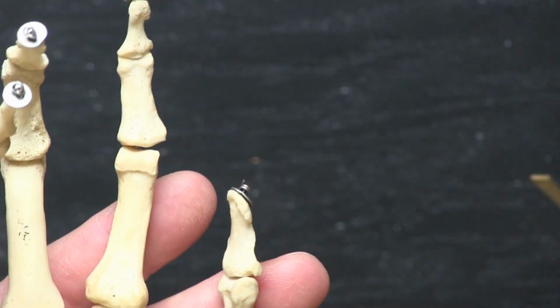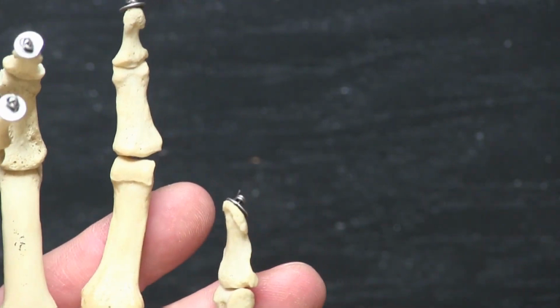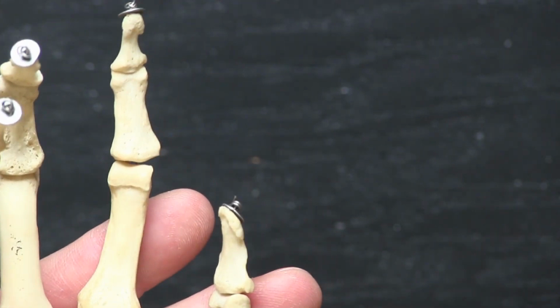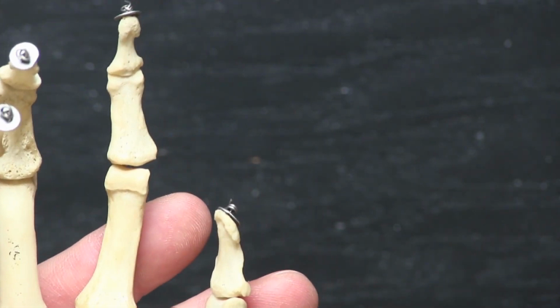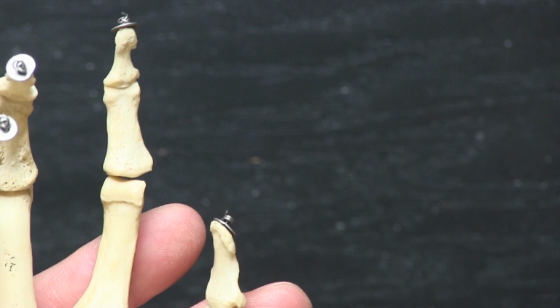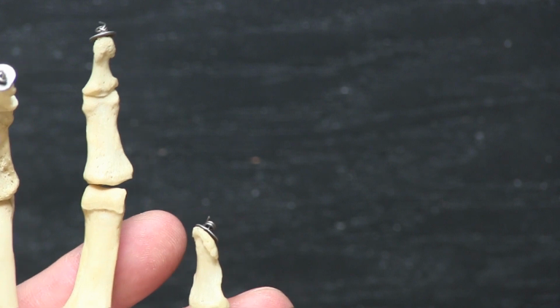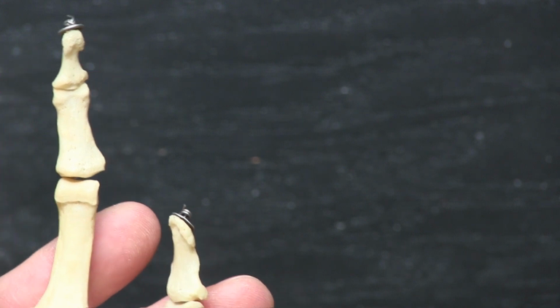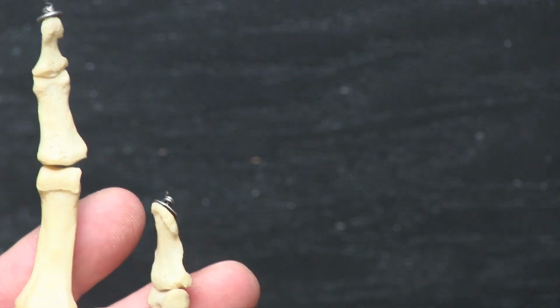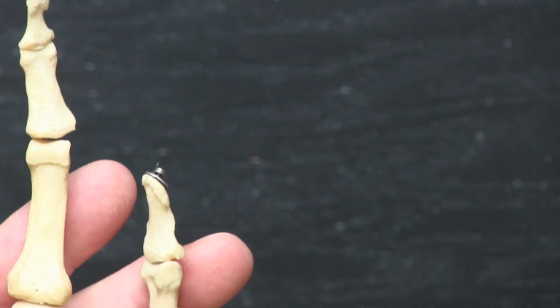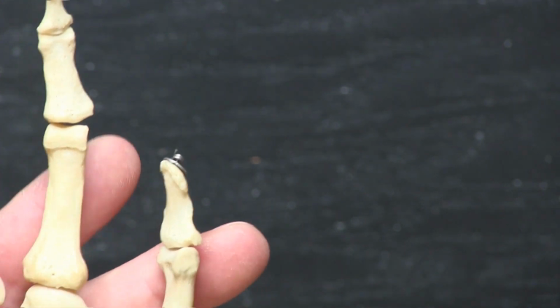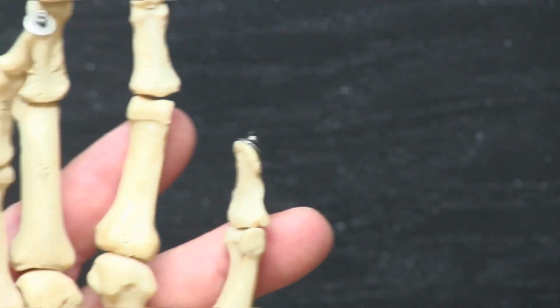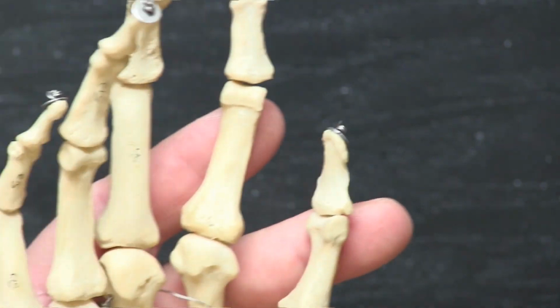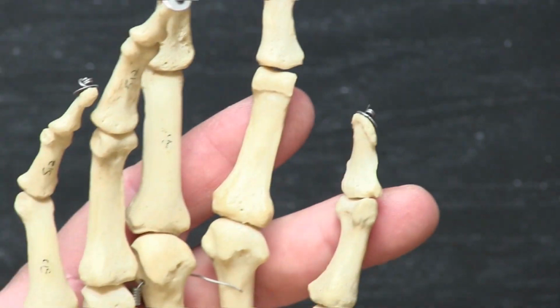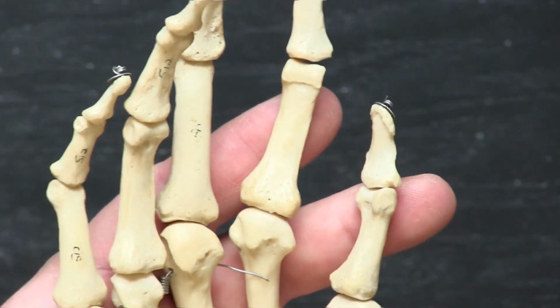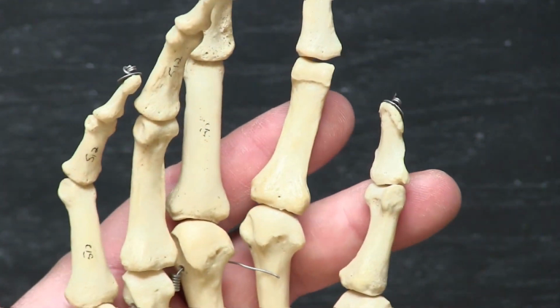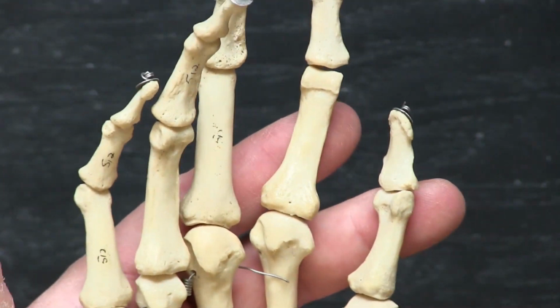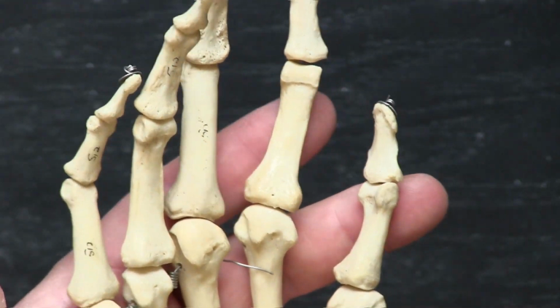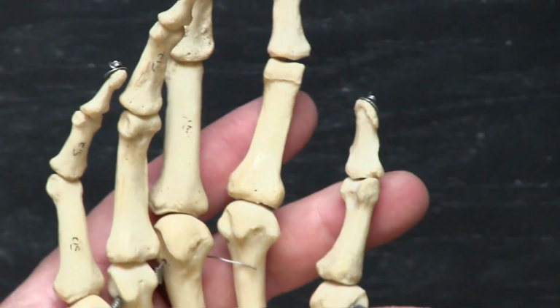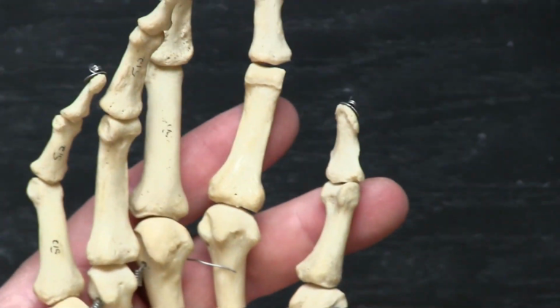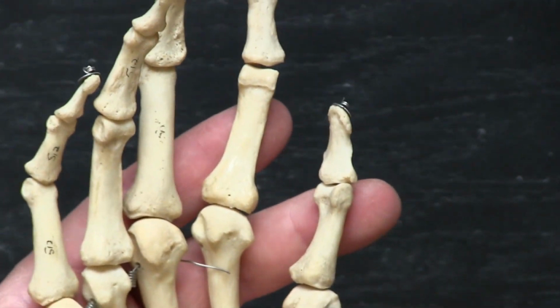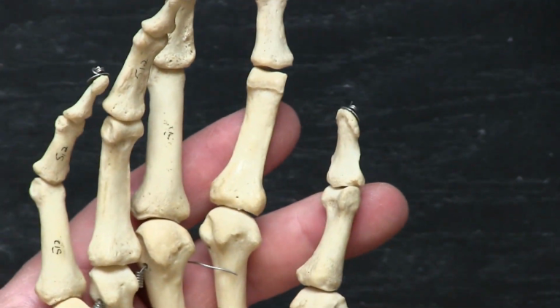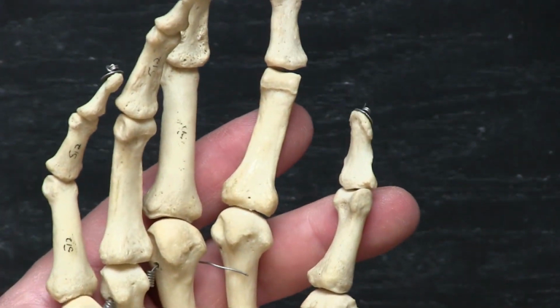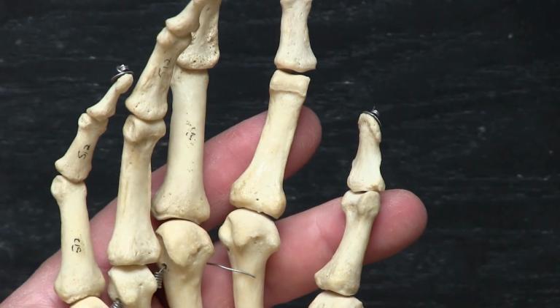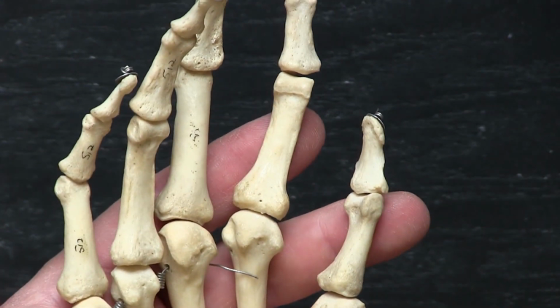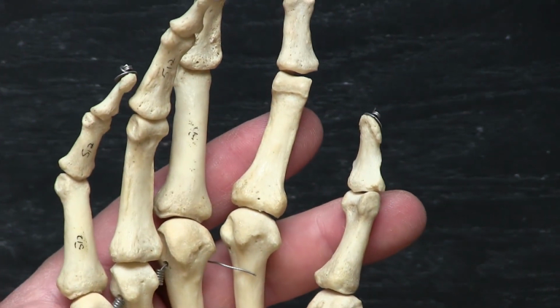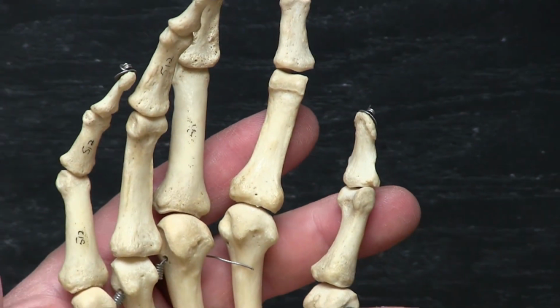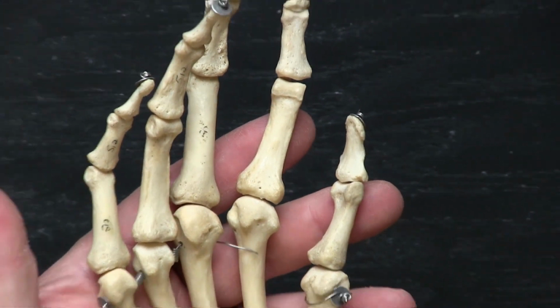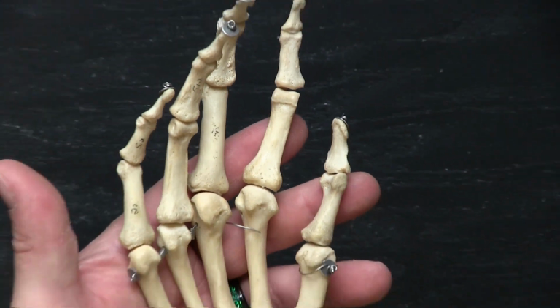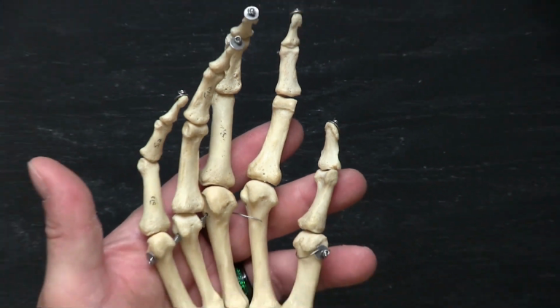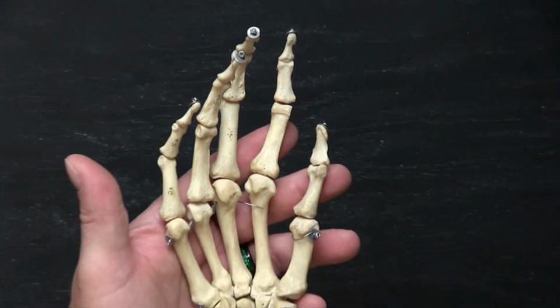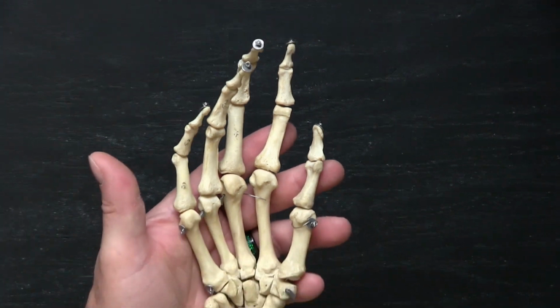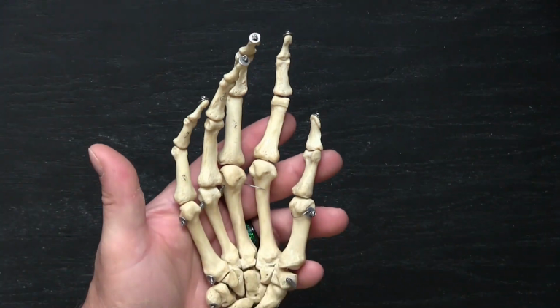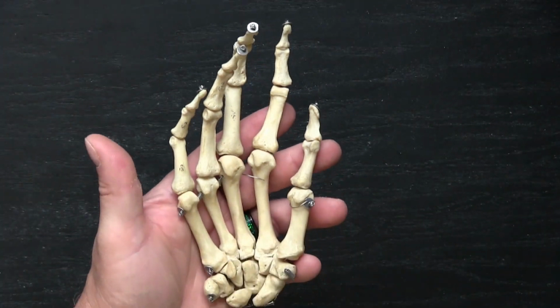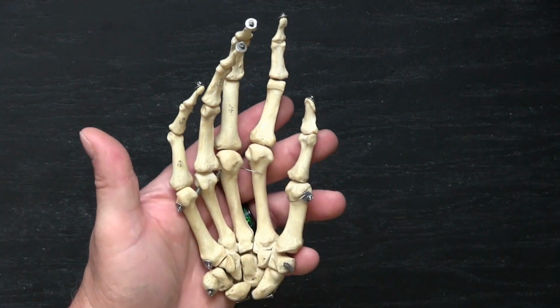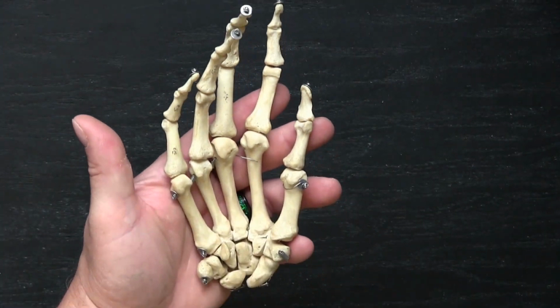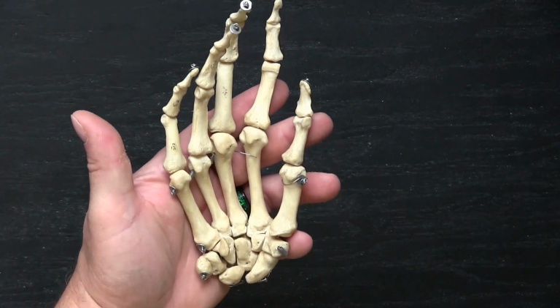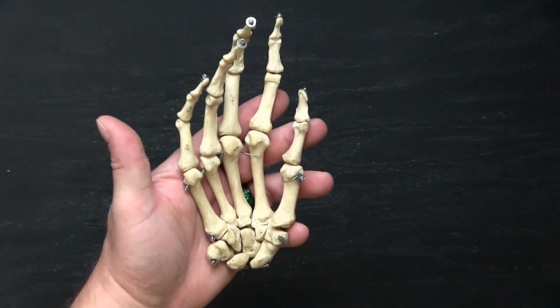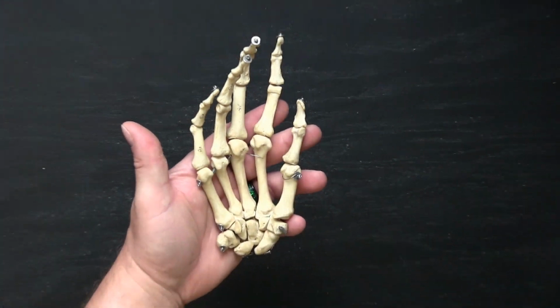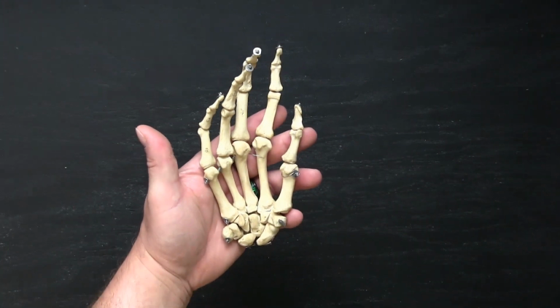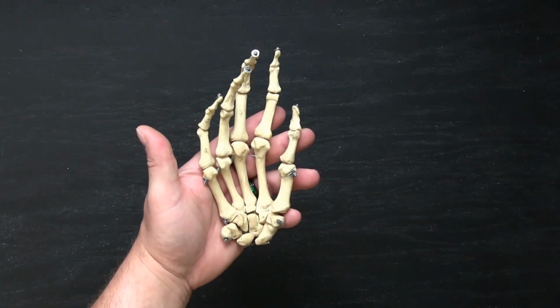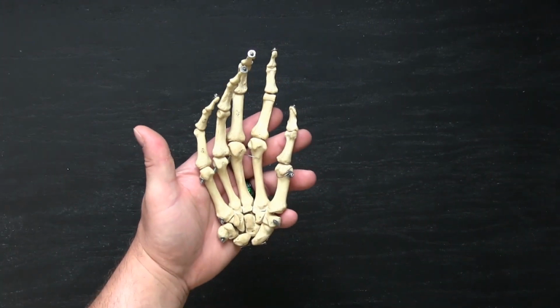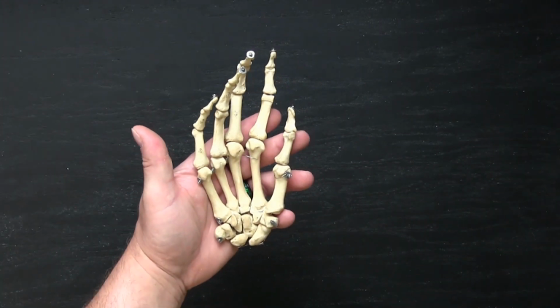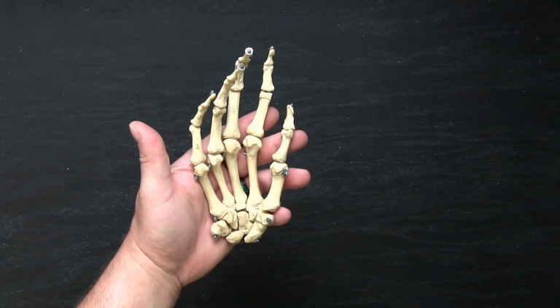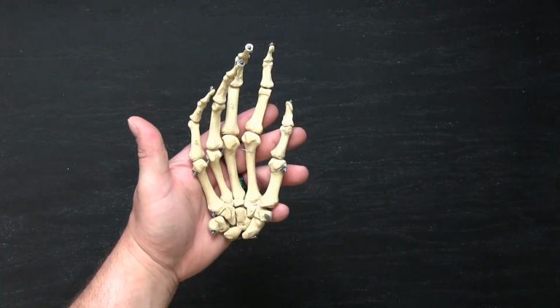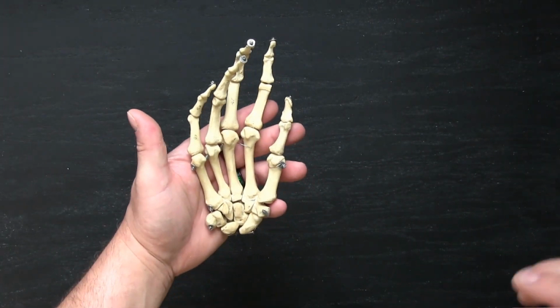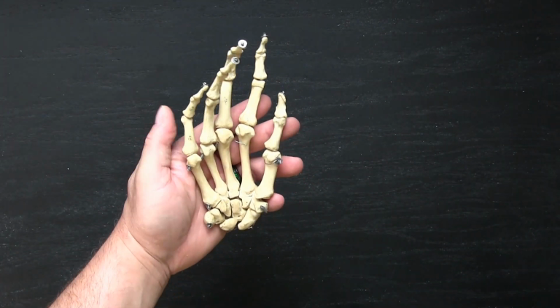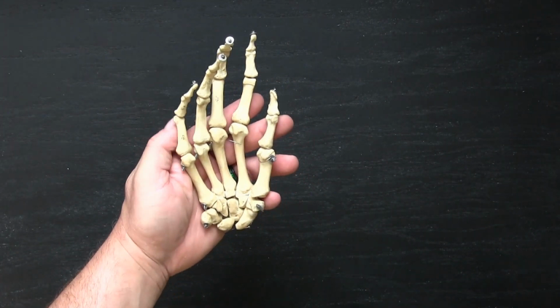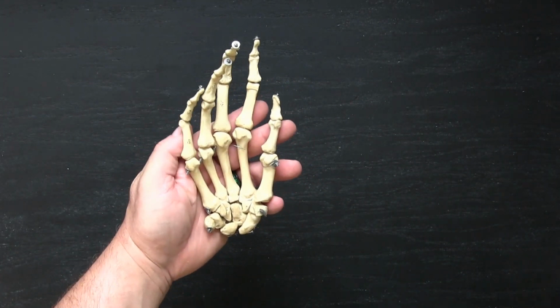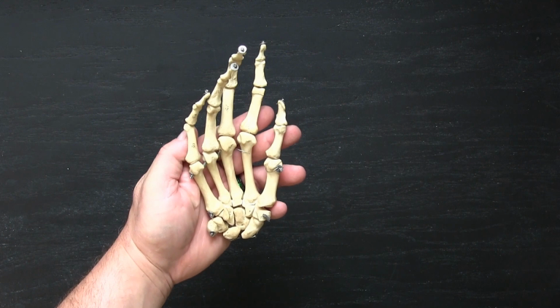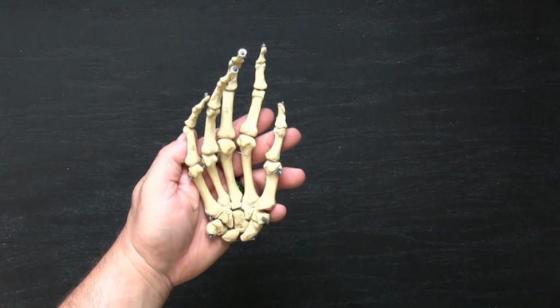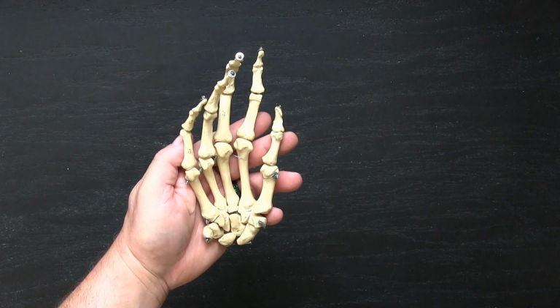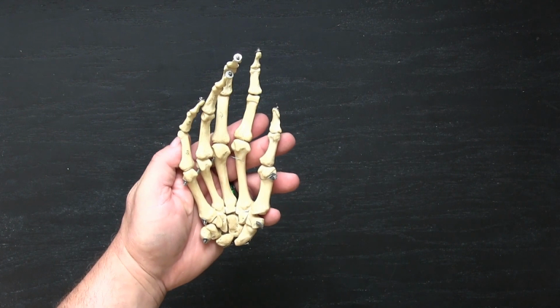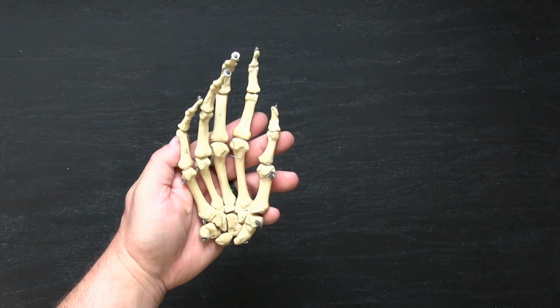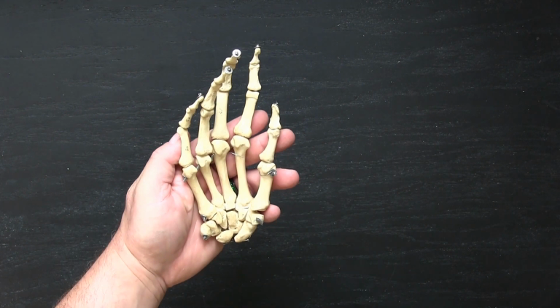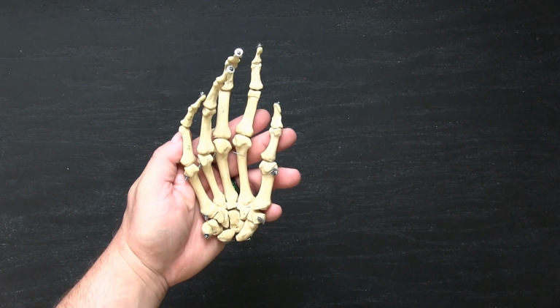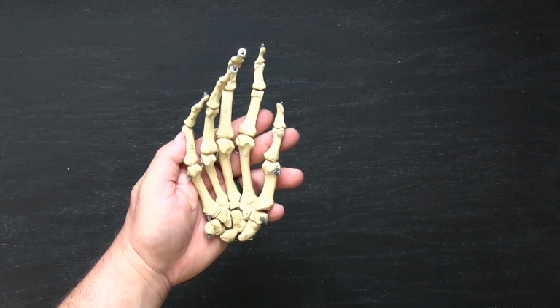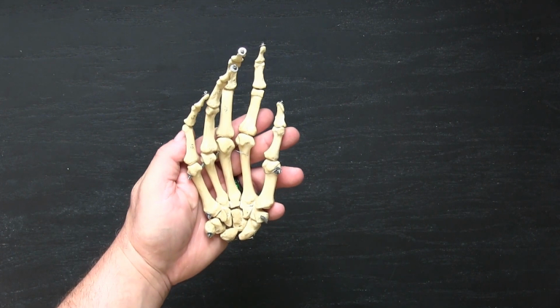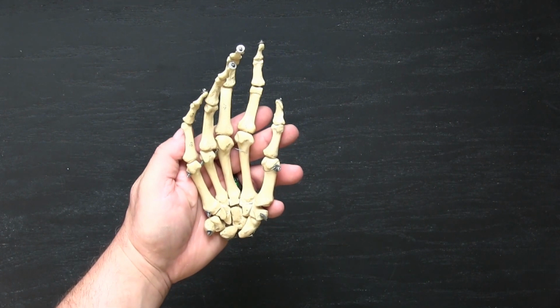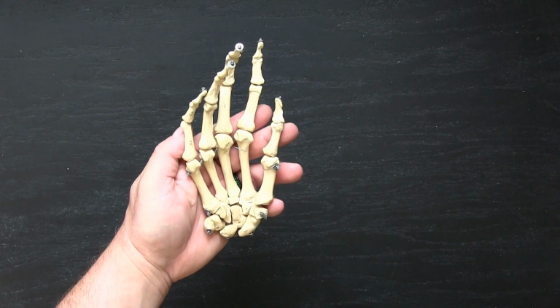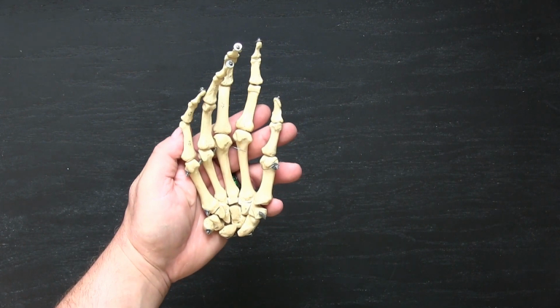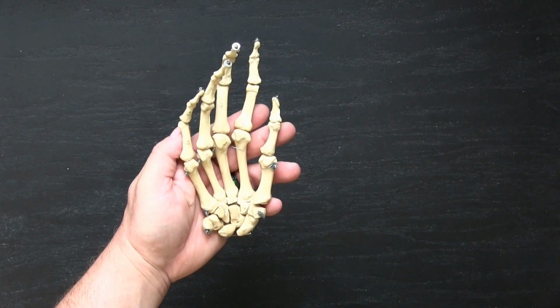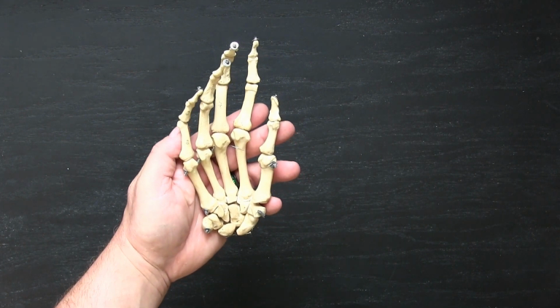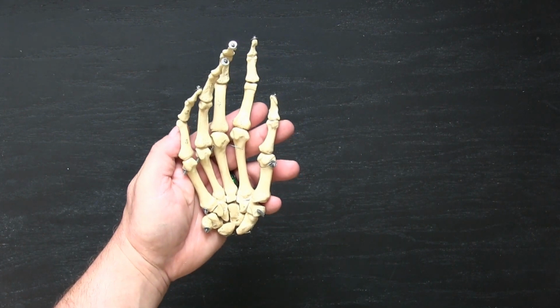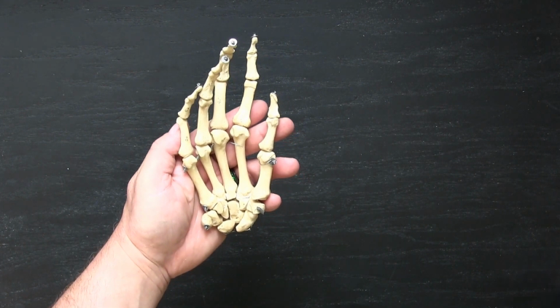I hope that has been relatively helpful in getting down the basics of the skeletal anatomy of the upper limb.